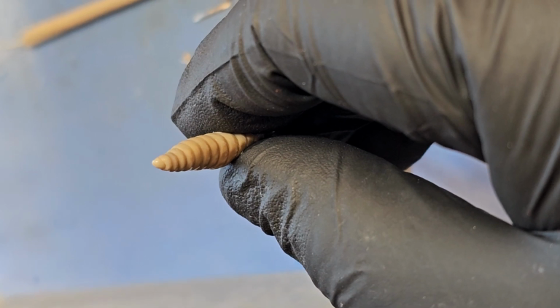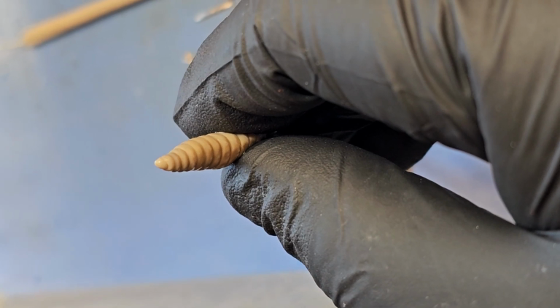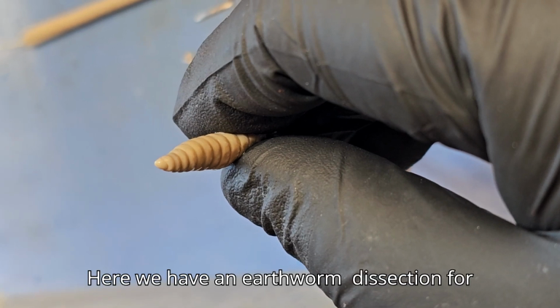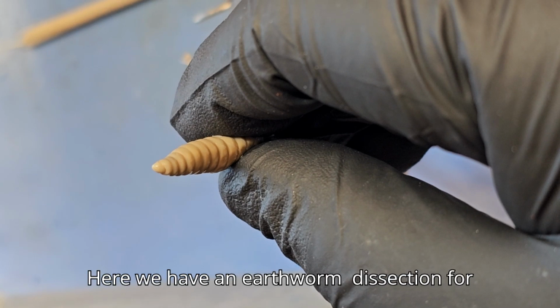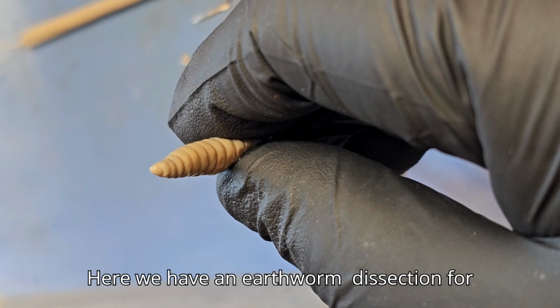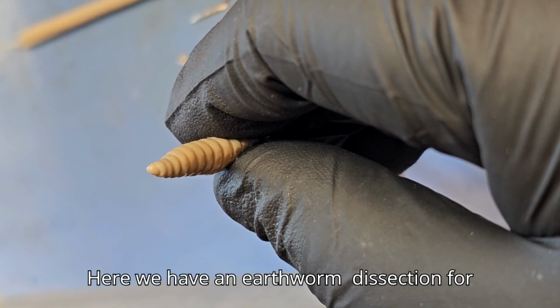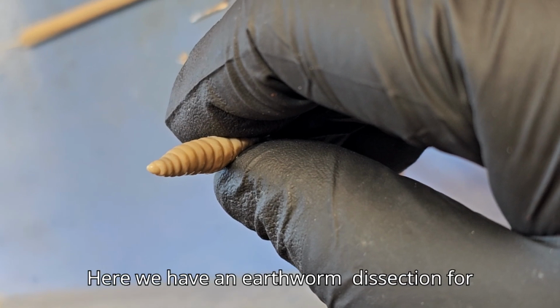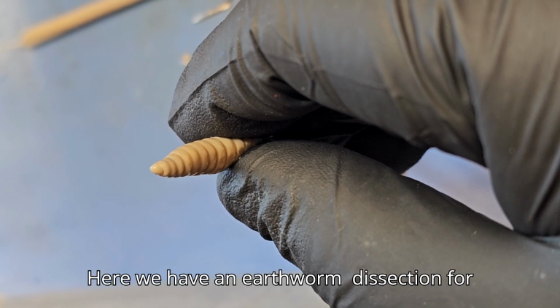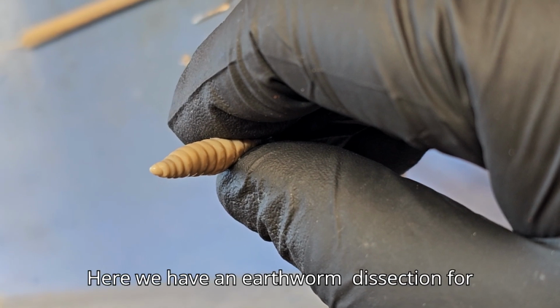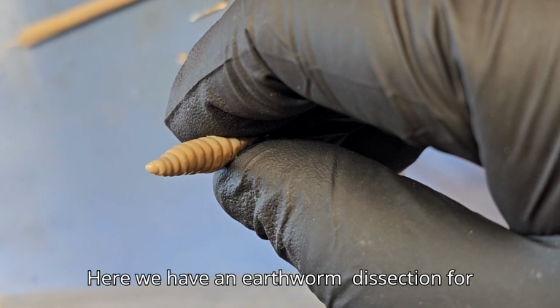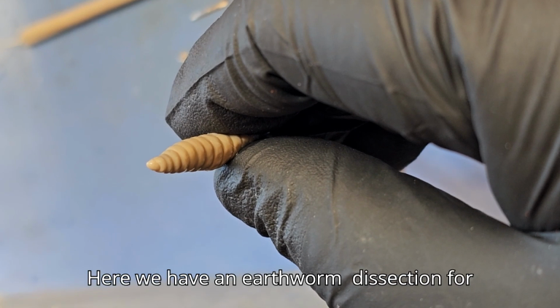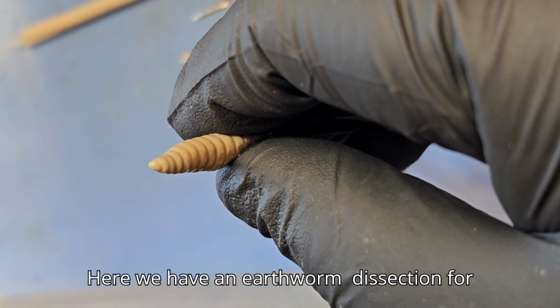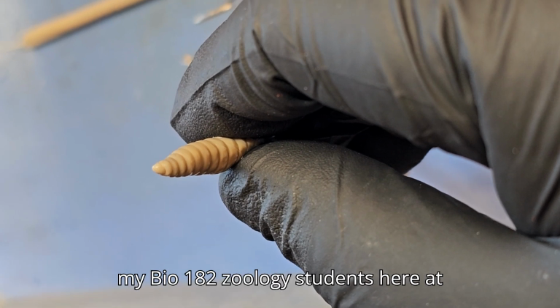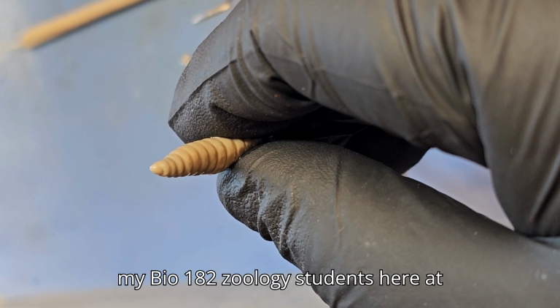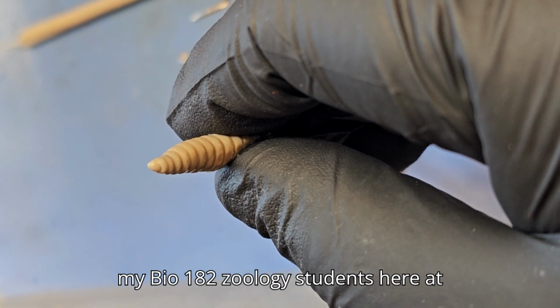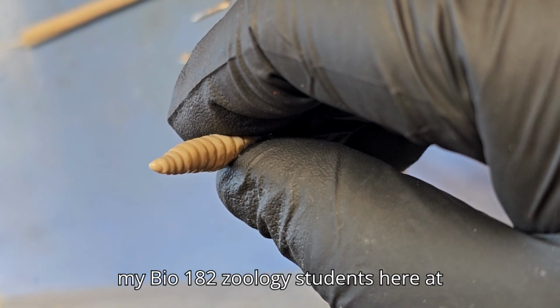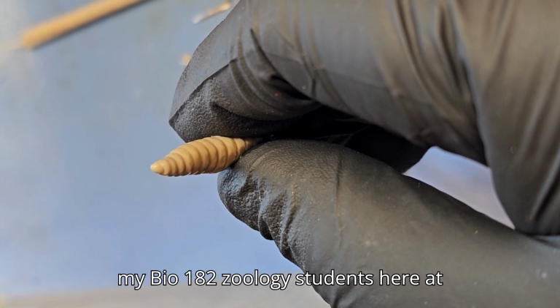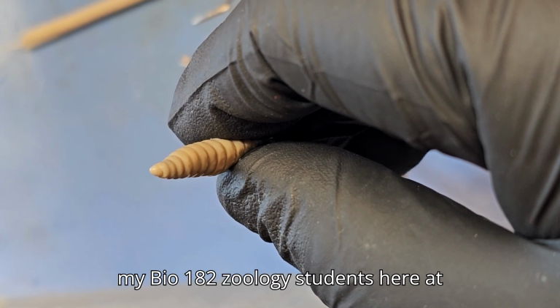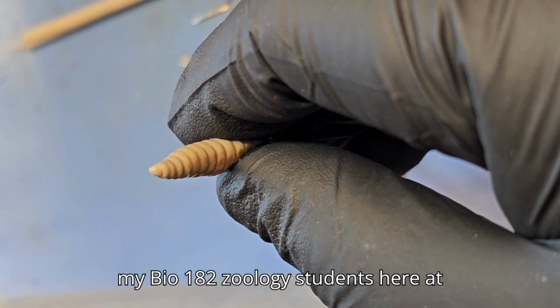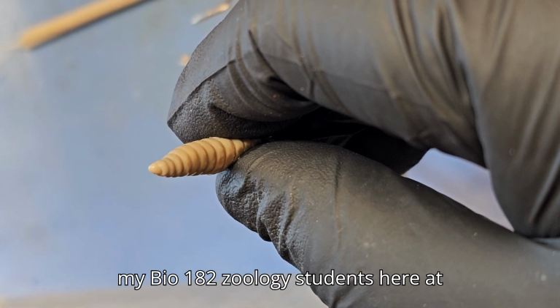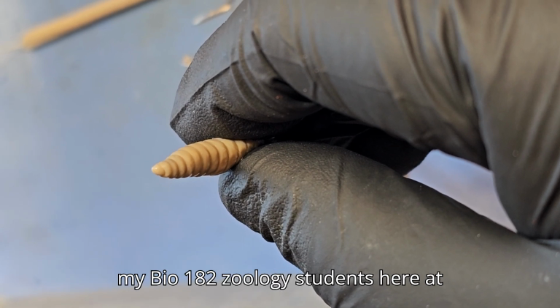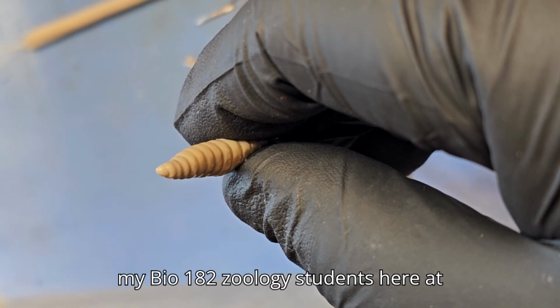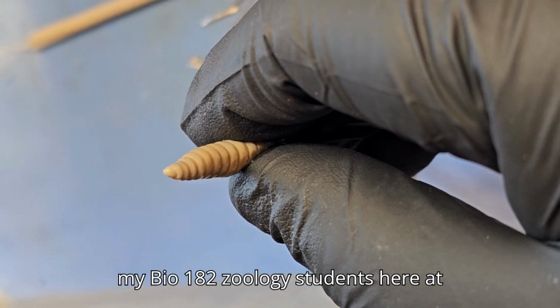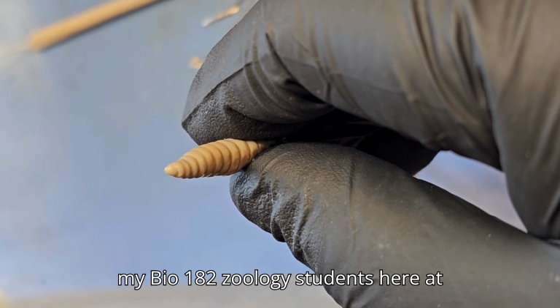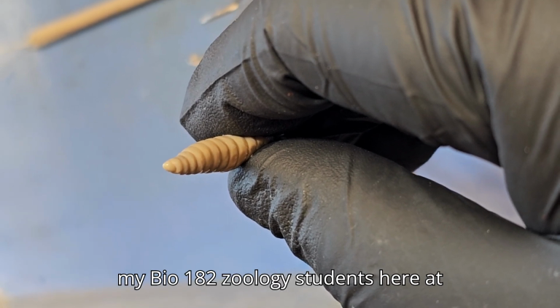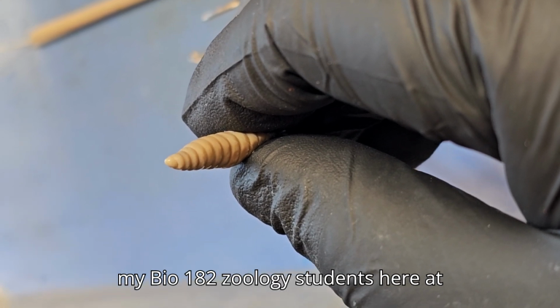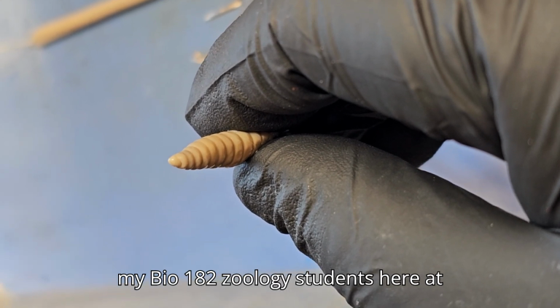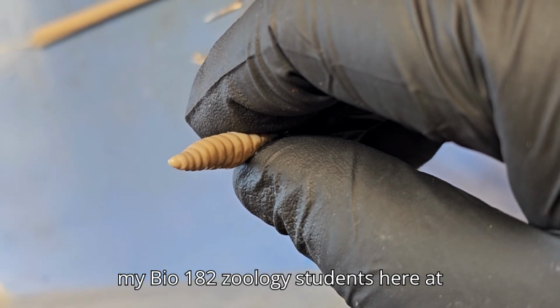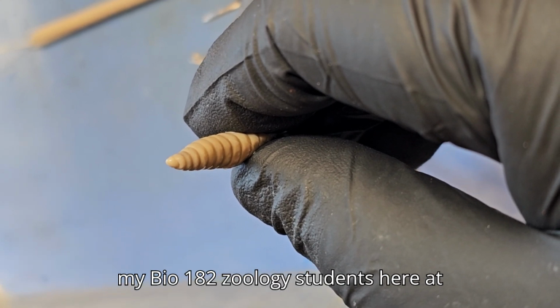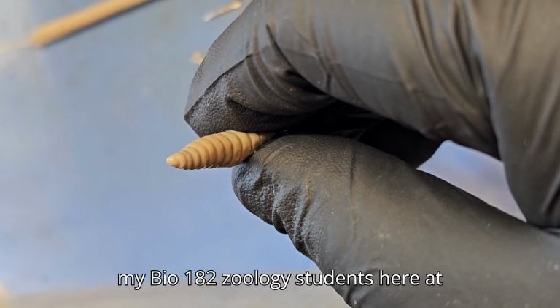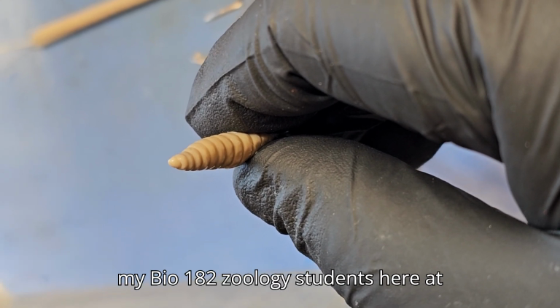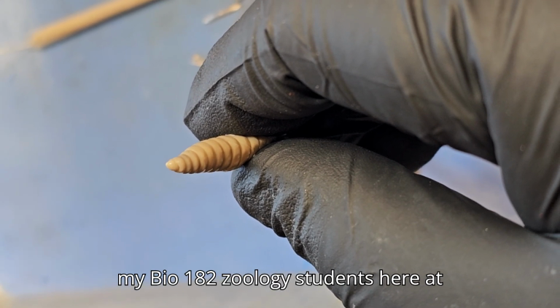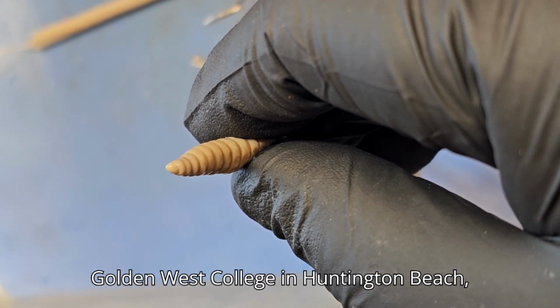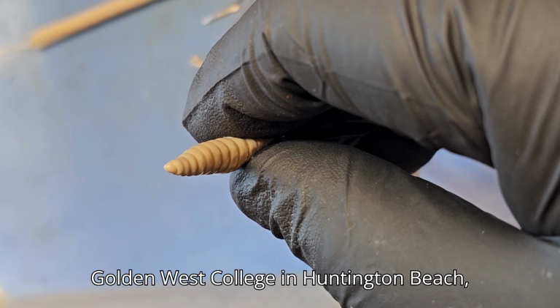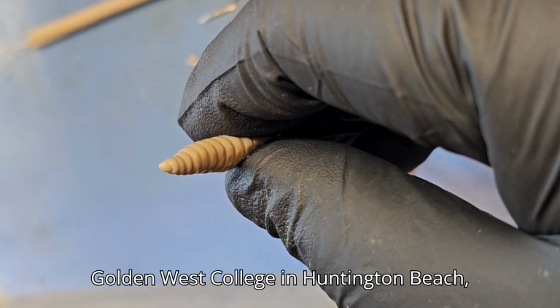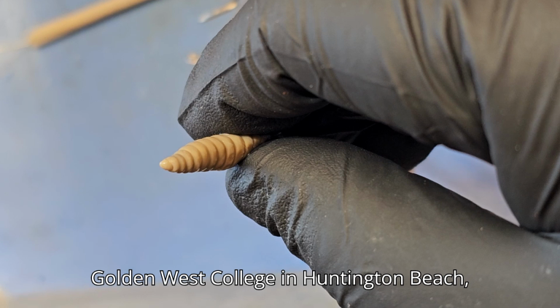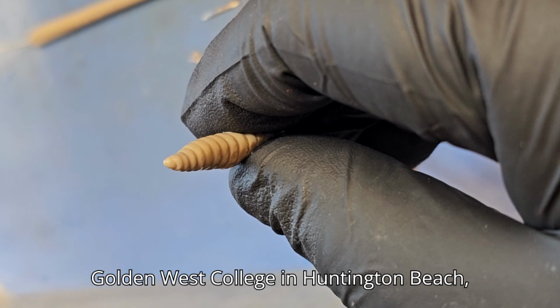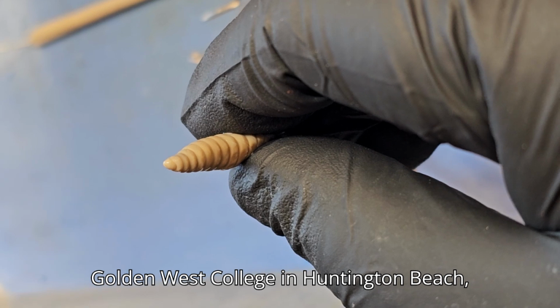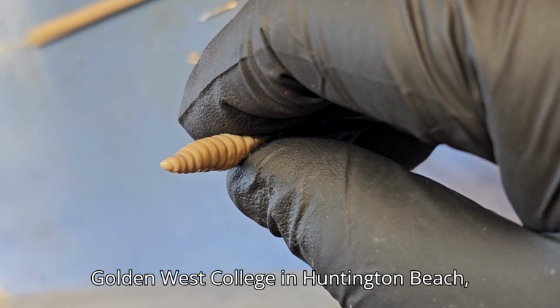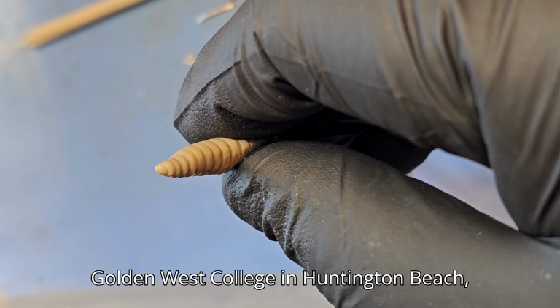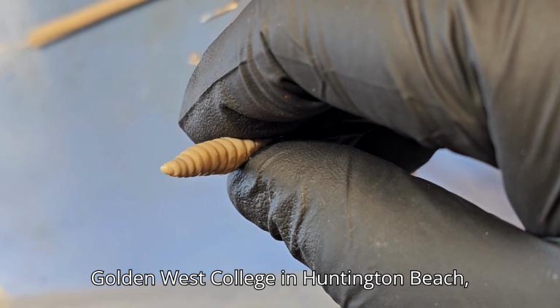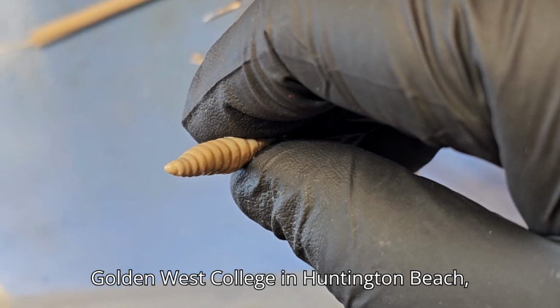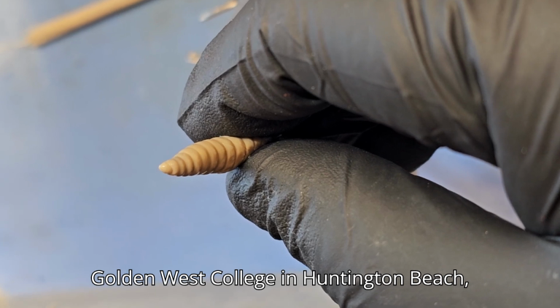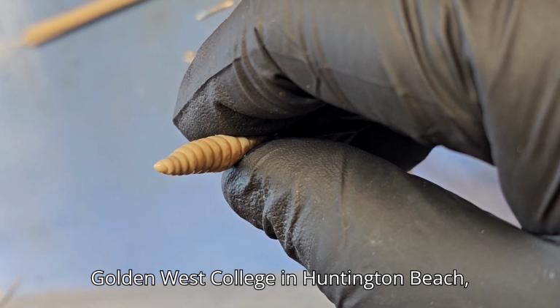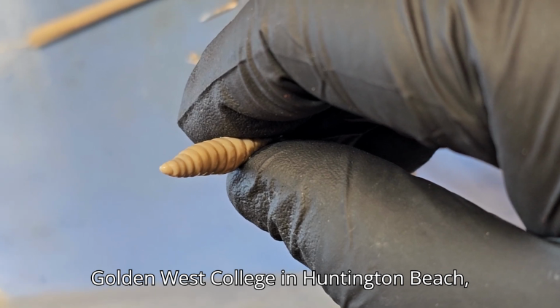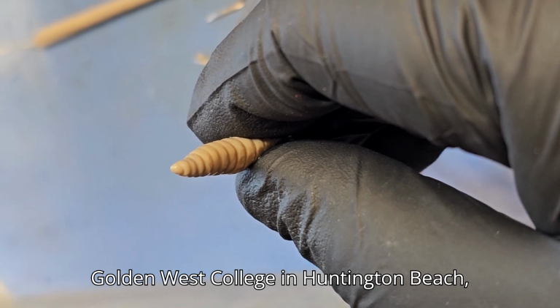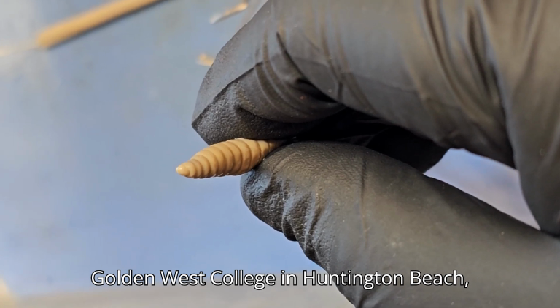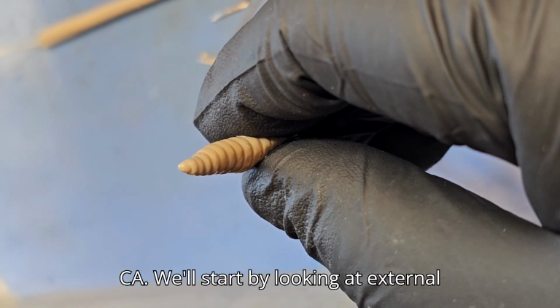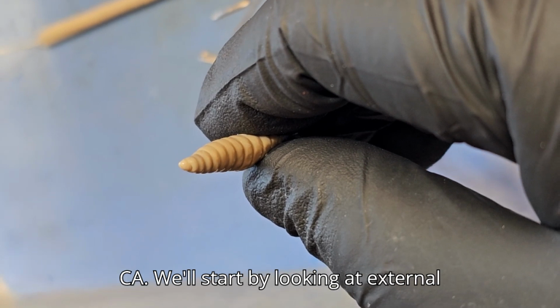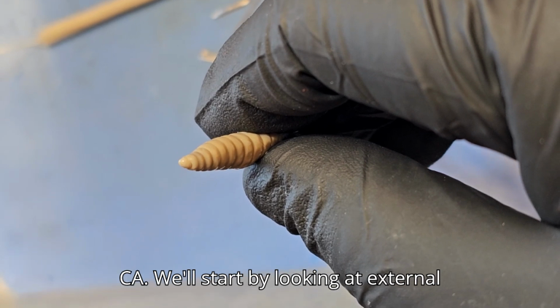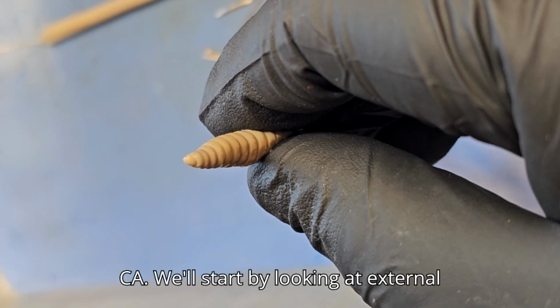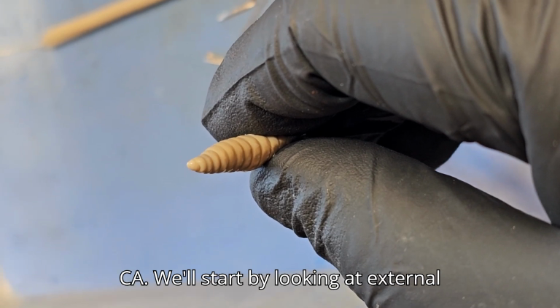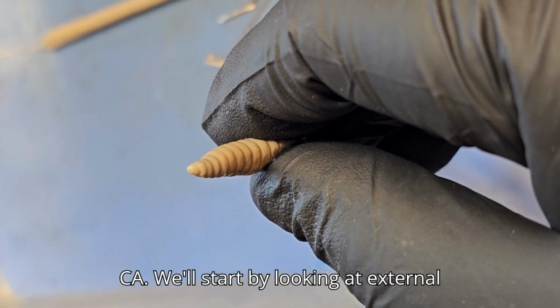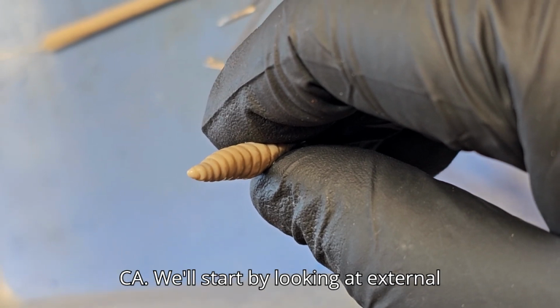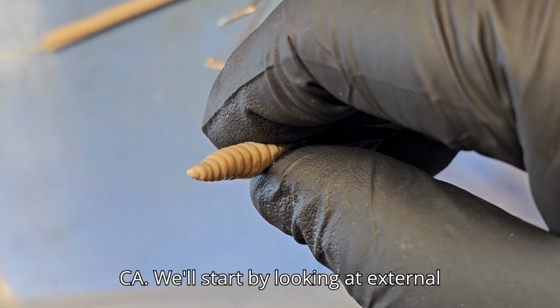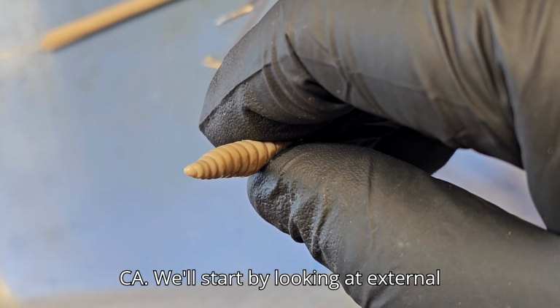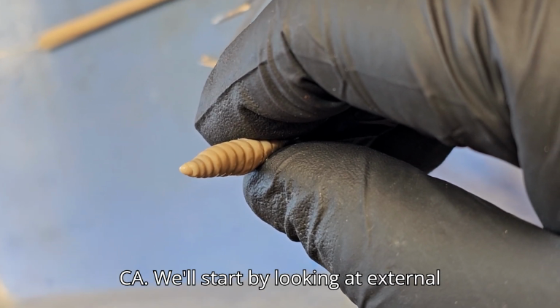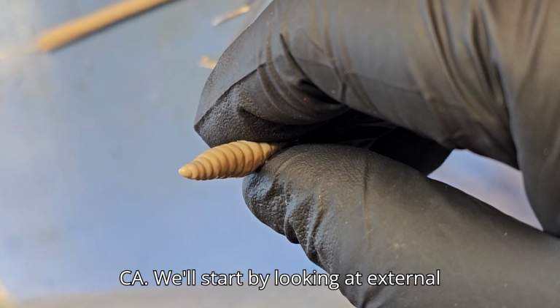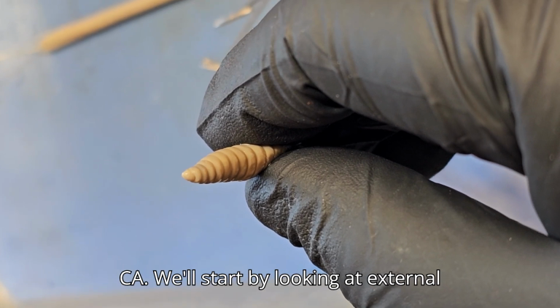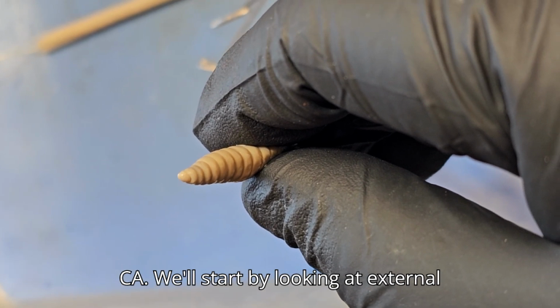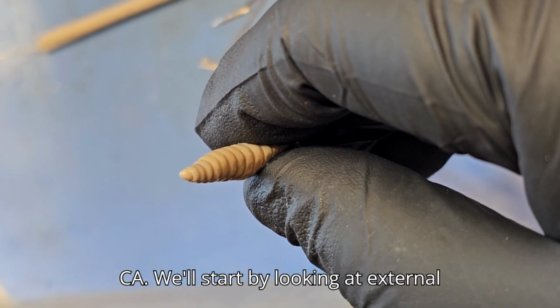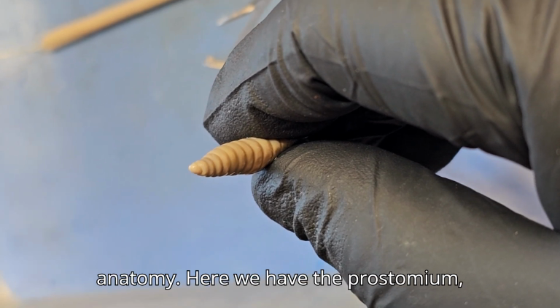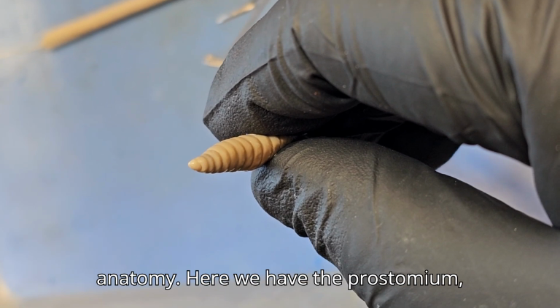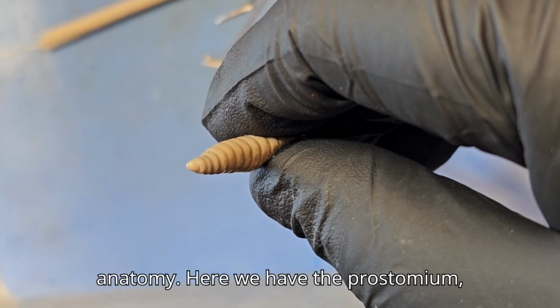Here we have an earthworm dissection for my Bio 182 zoology students here at Golden West College in Huntington Beach, California. We'll start by looking at external anatomy.